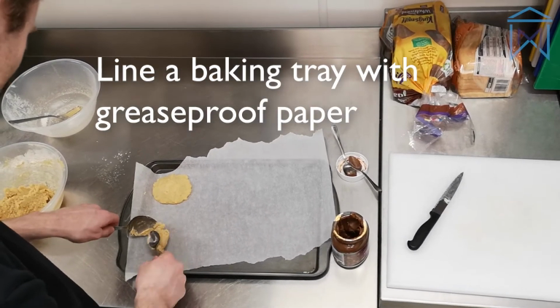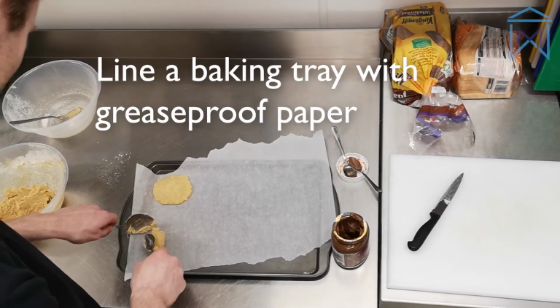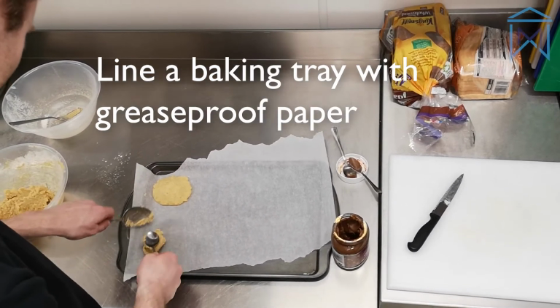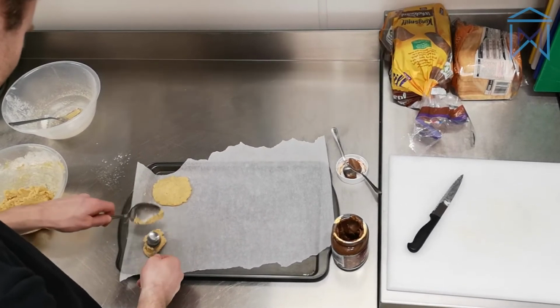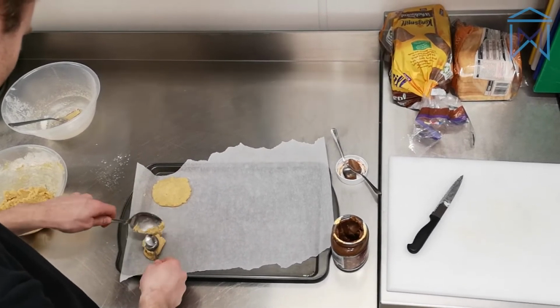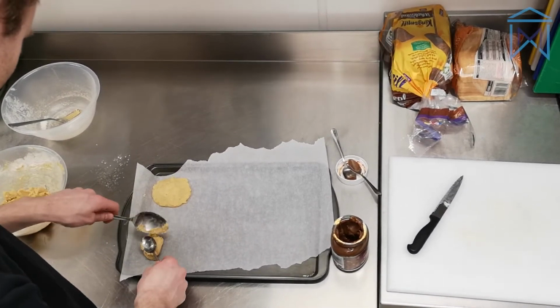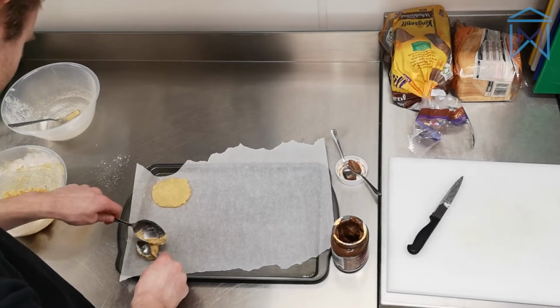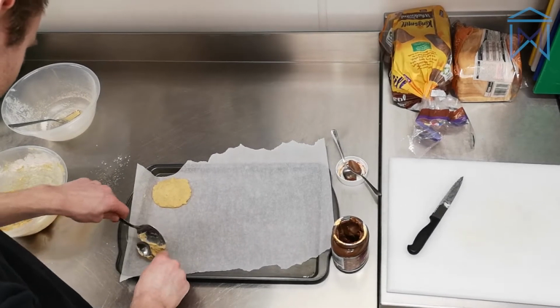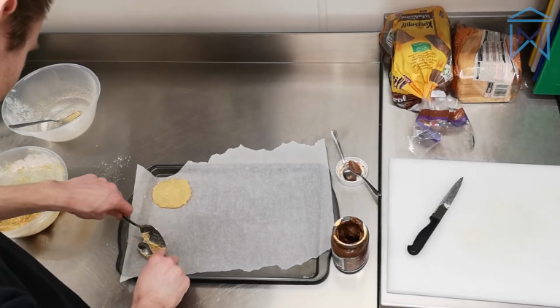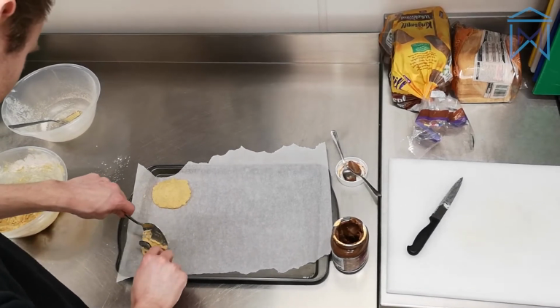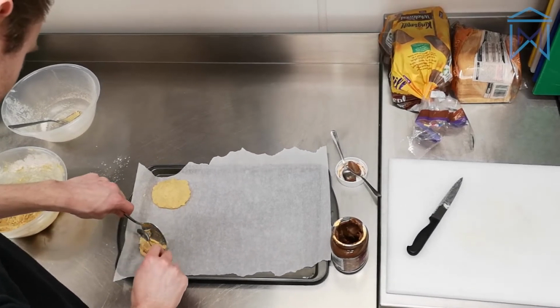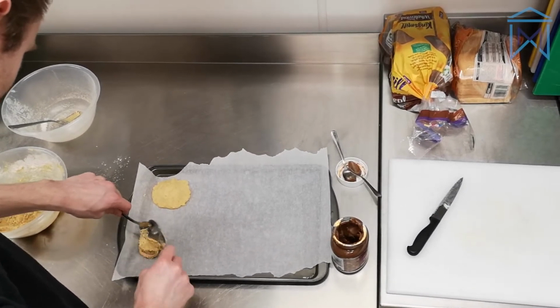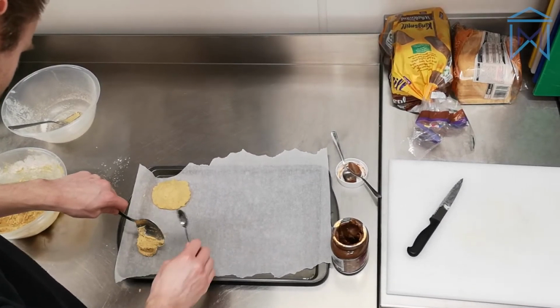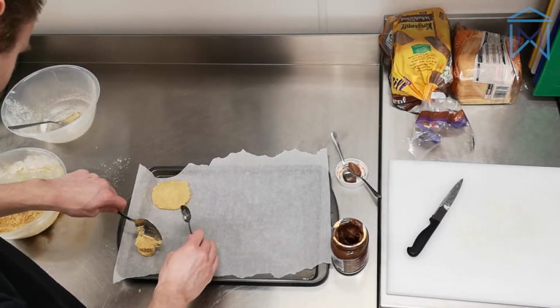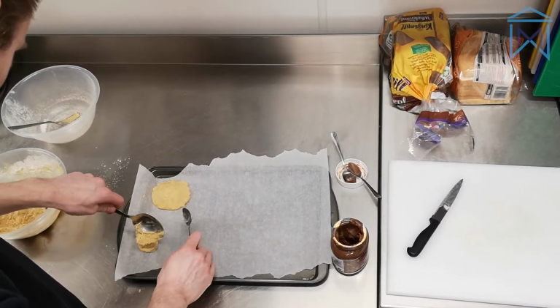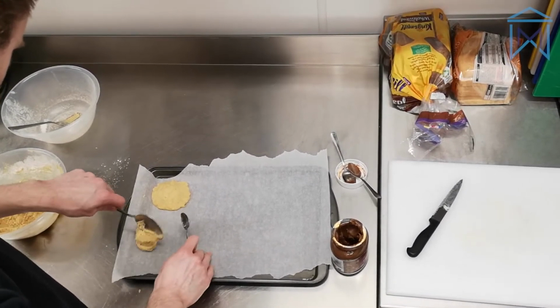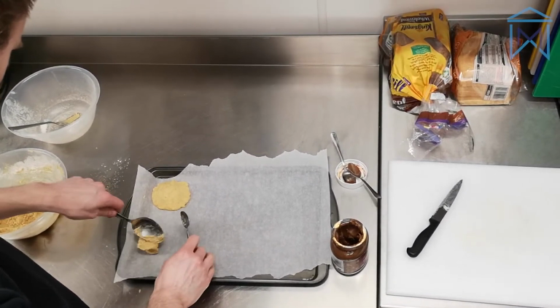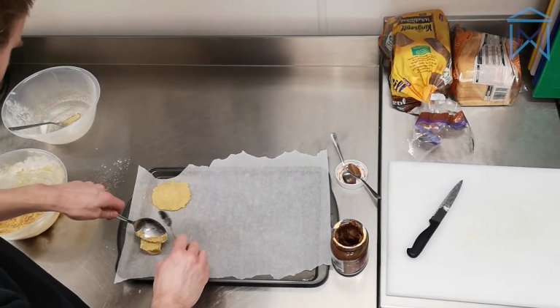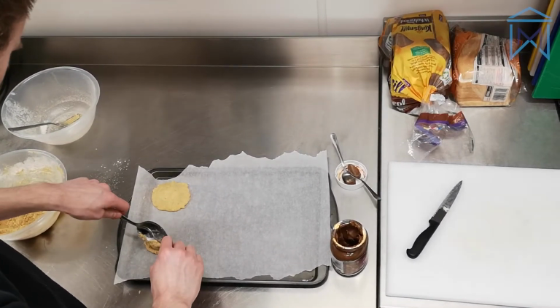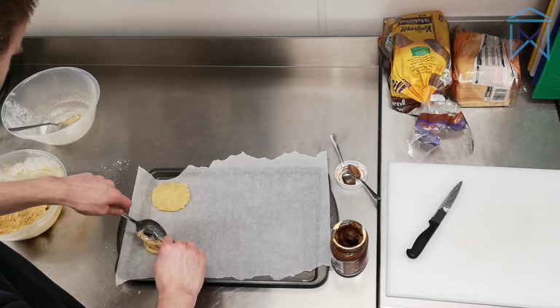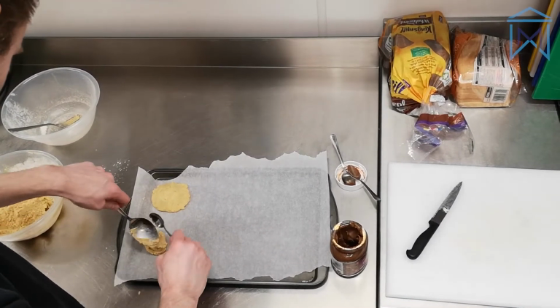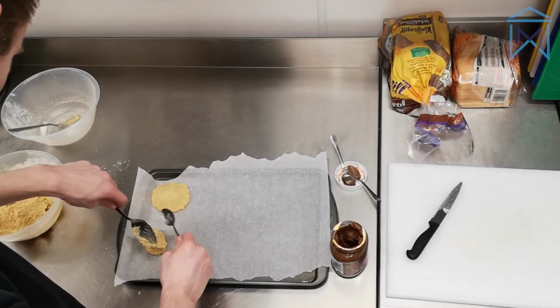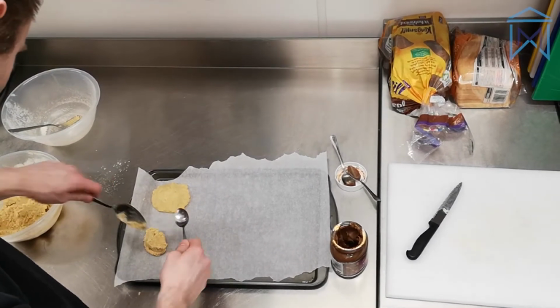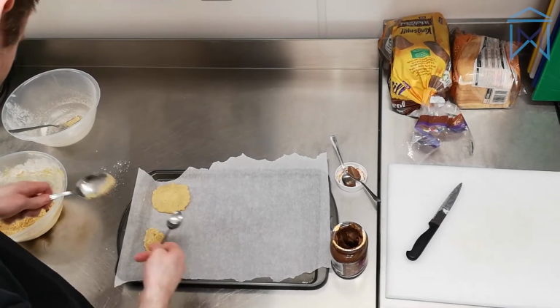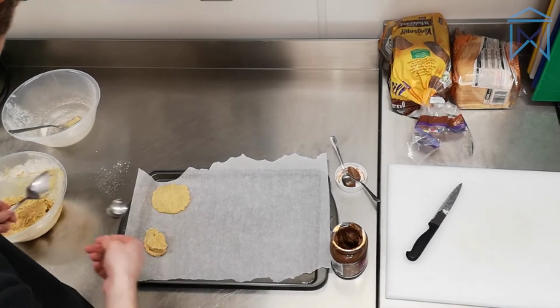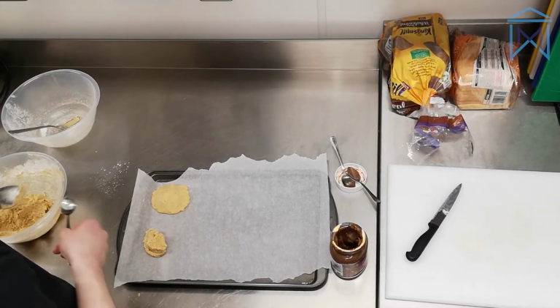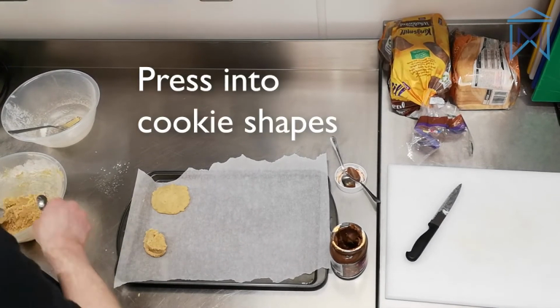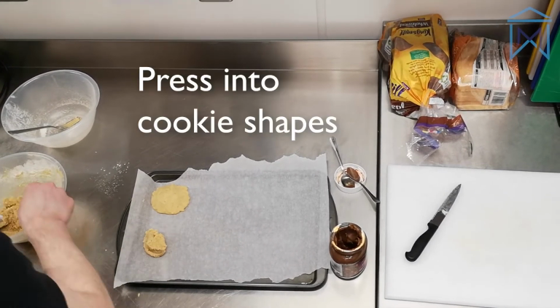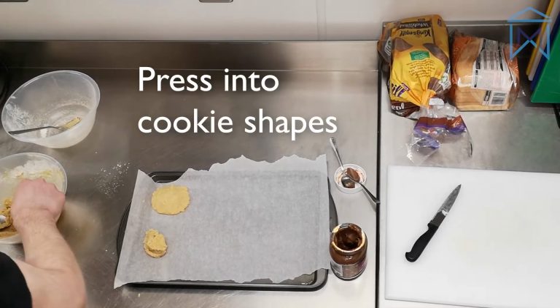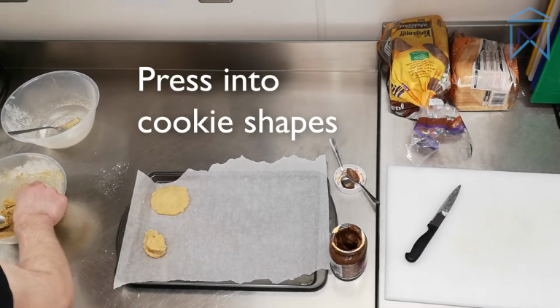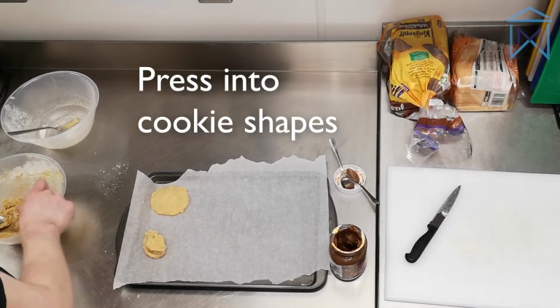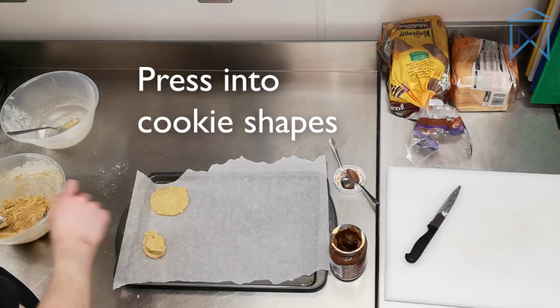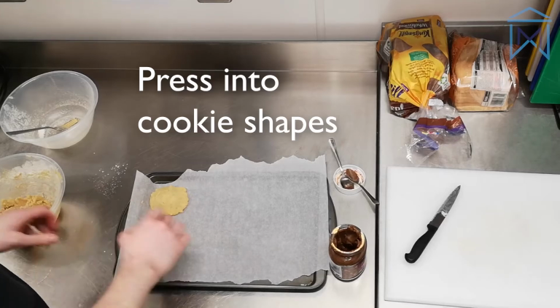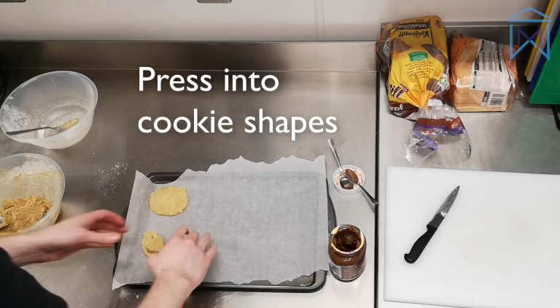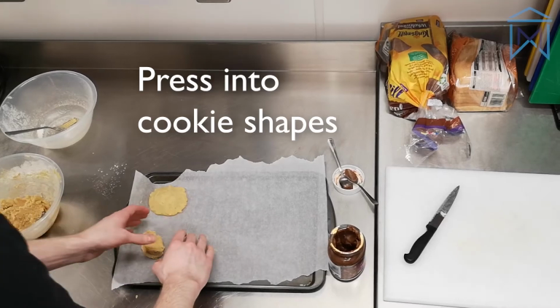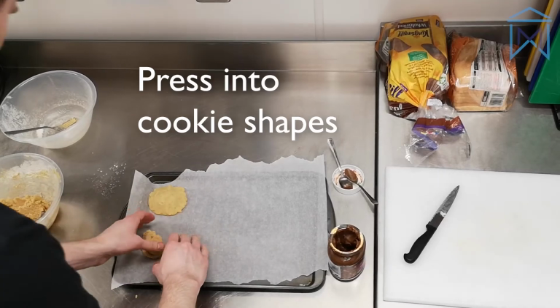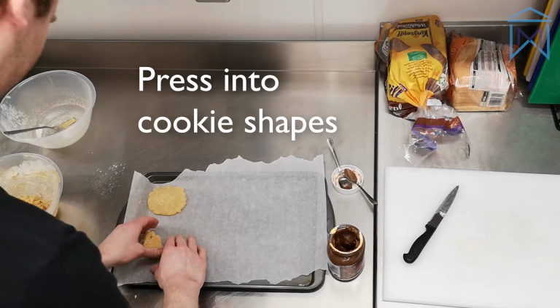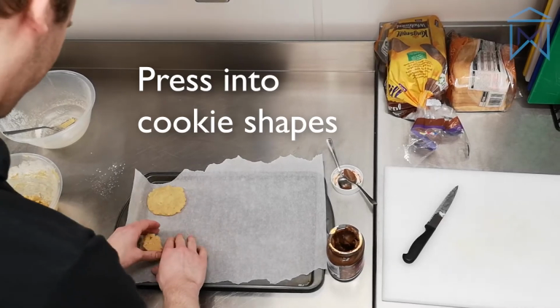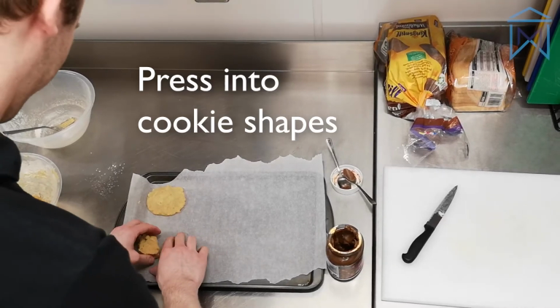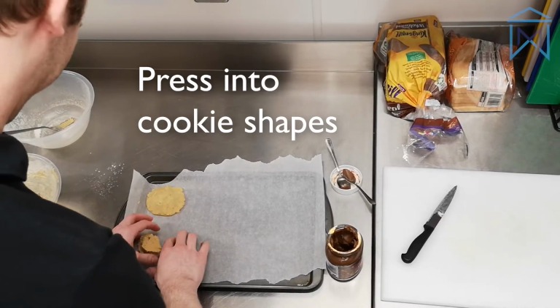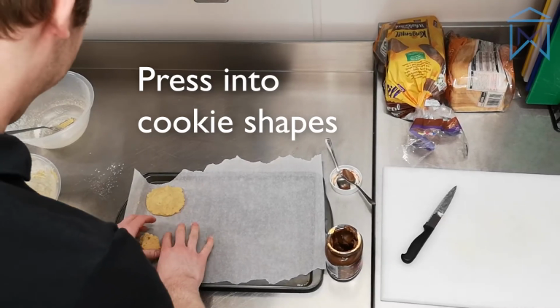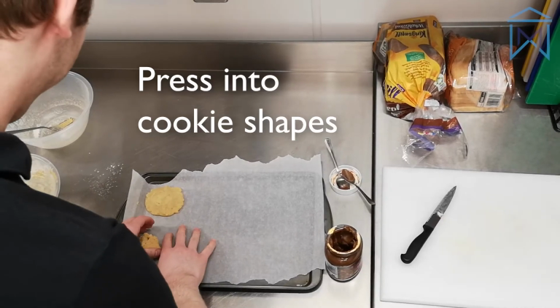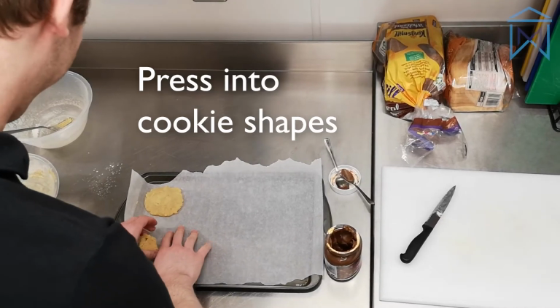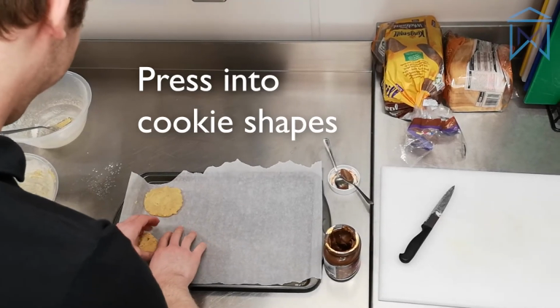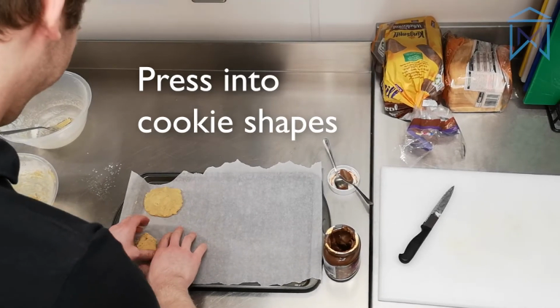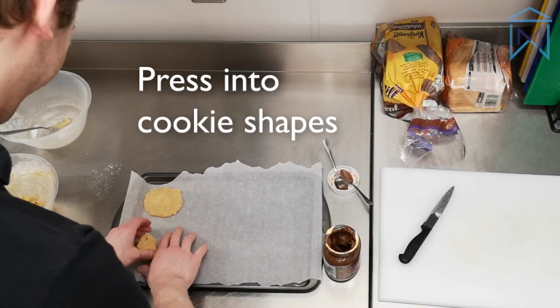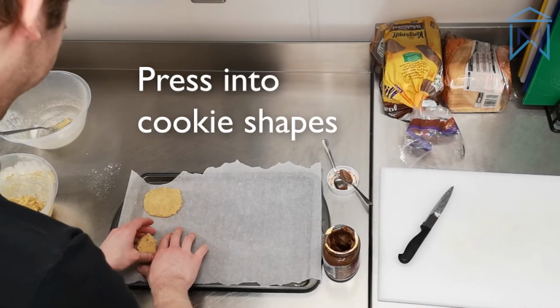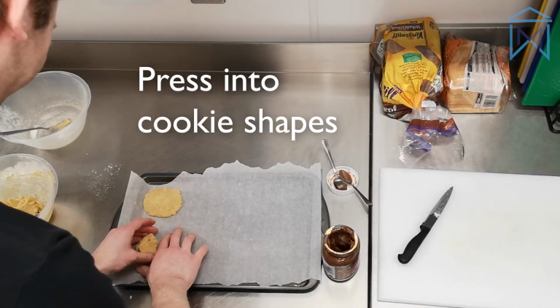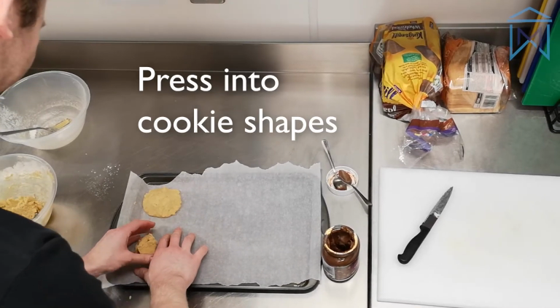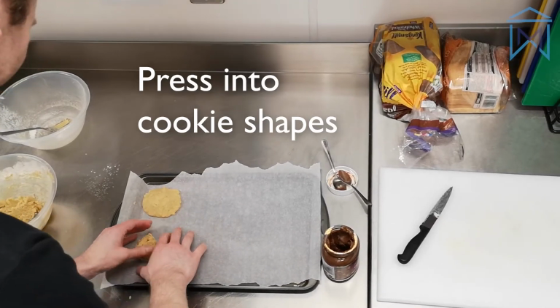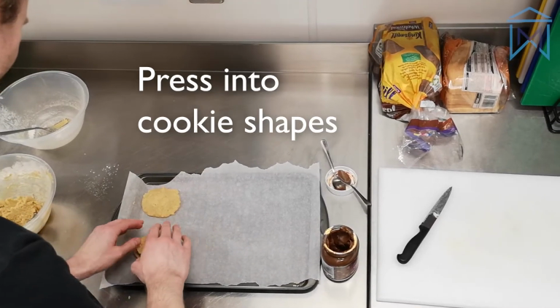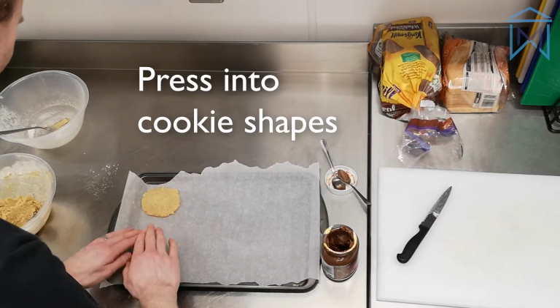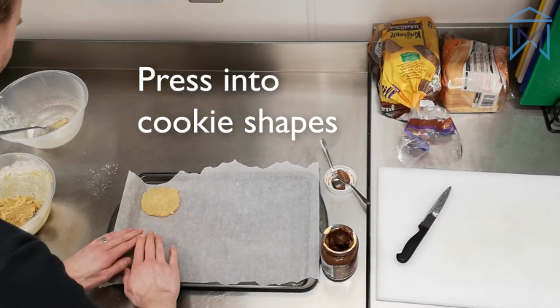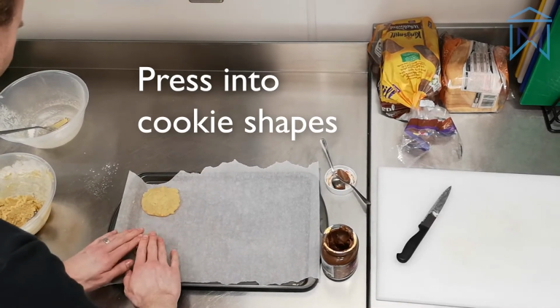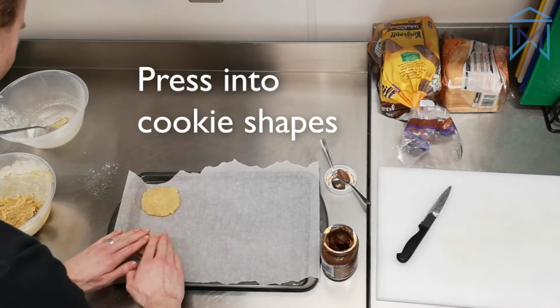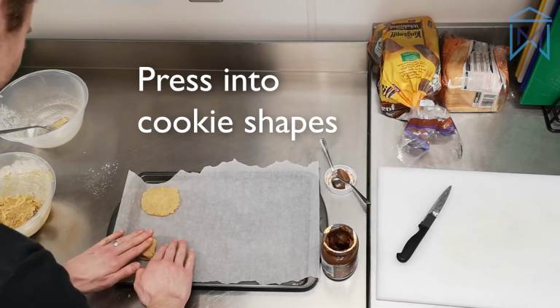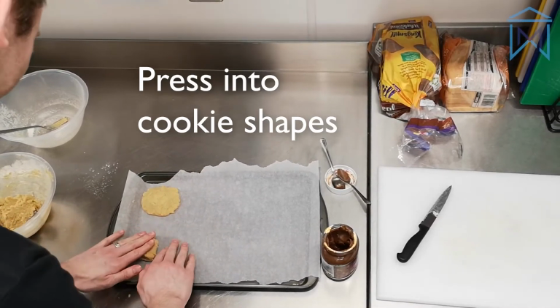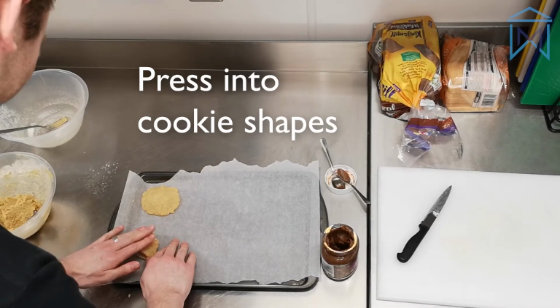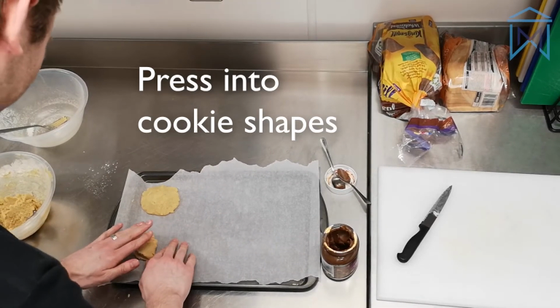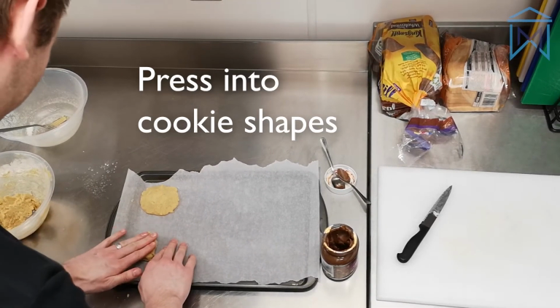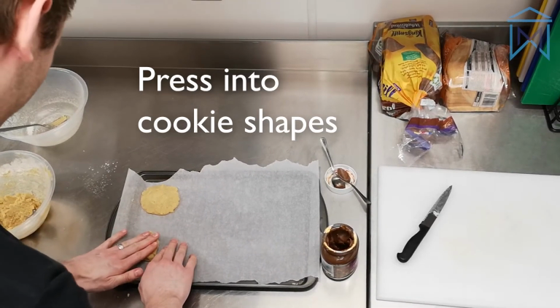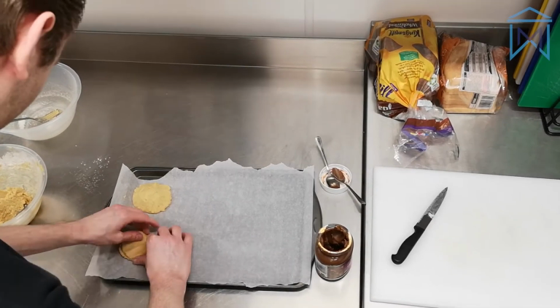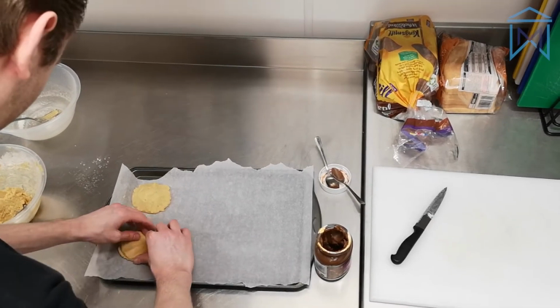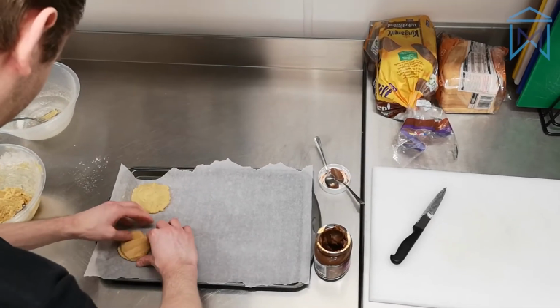Shaping cookie dough can always be tricky, but let's be honest, no matter how it turns out, you know they're going to be delicious.